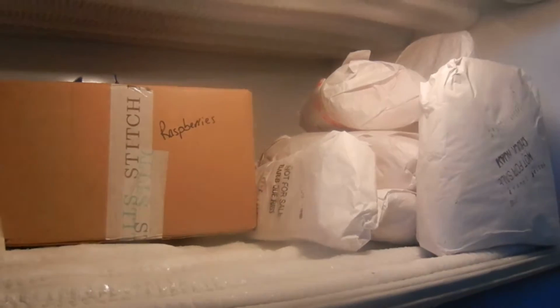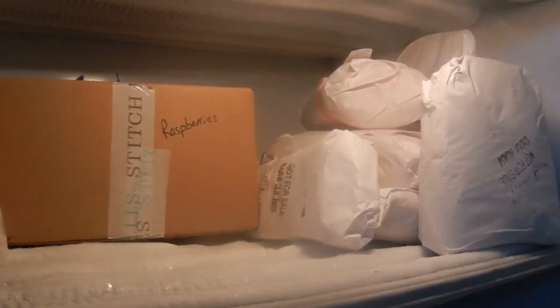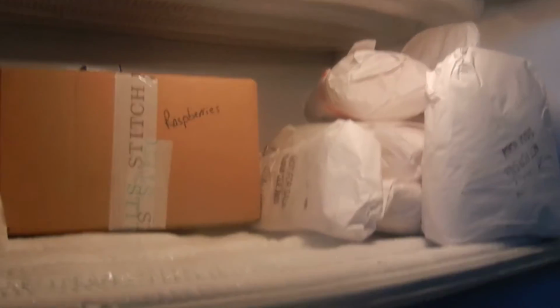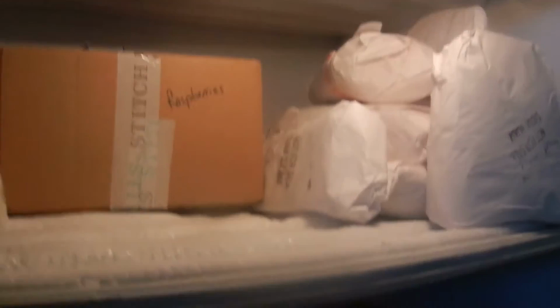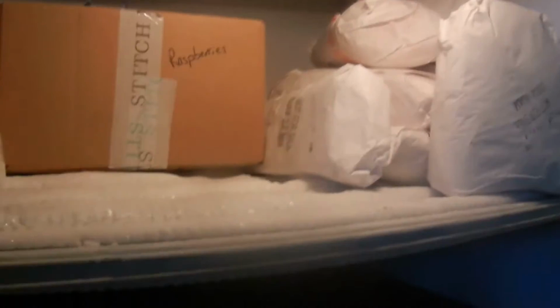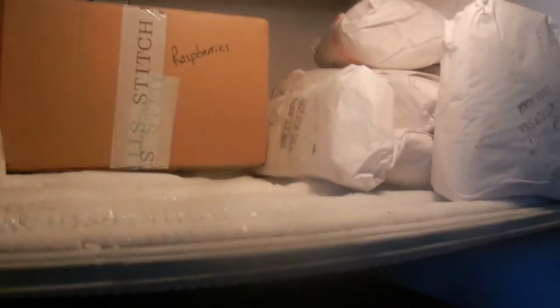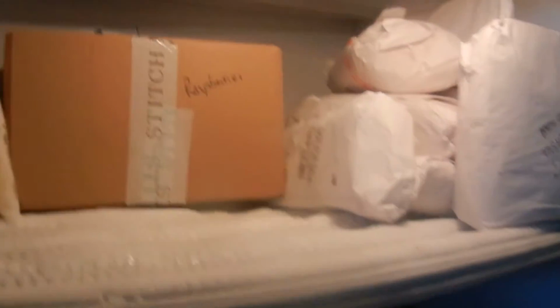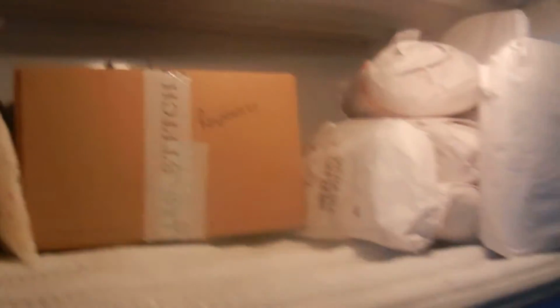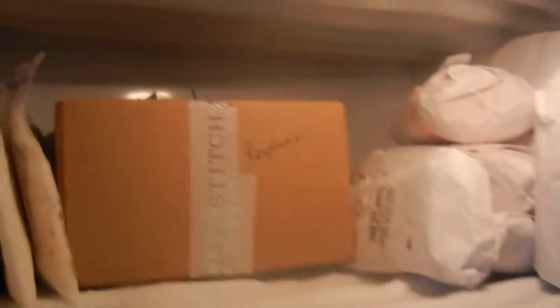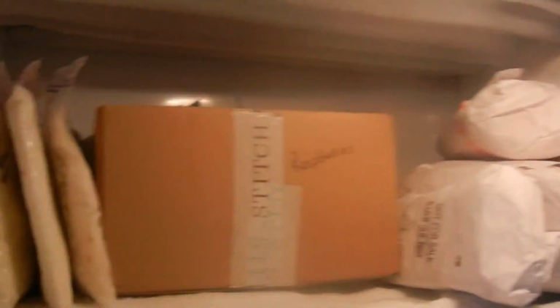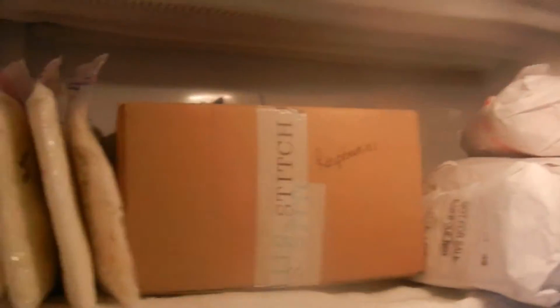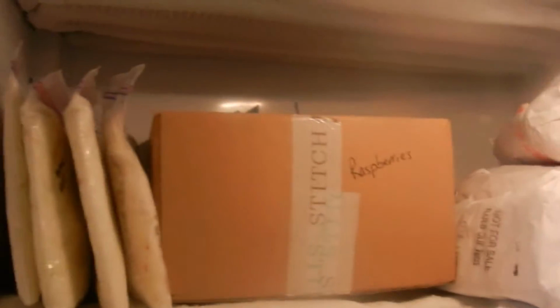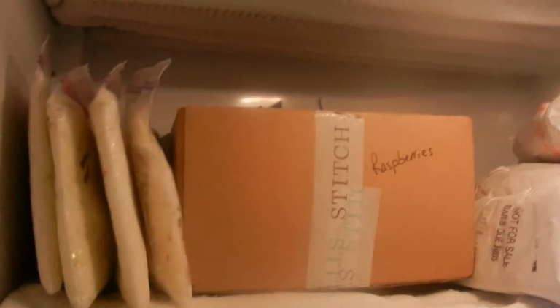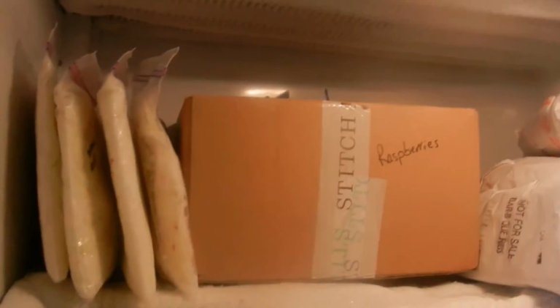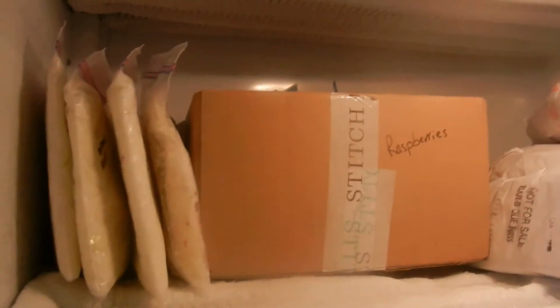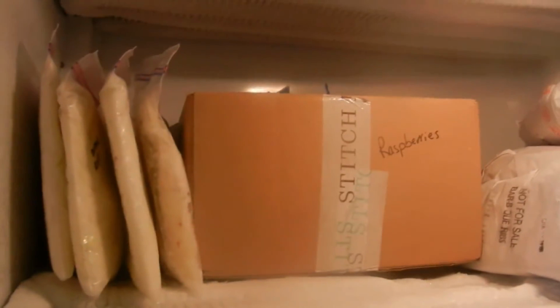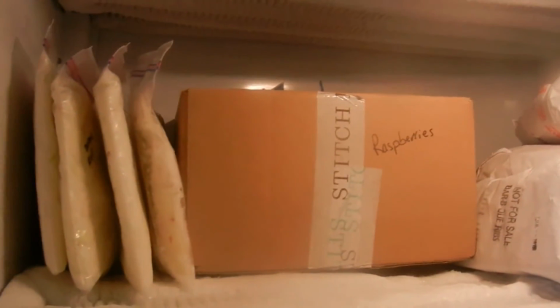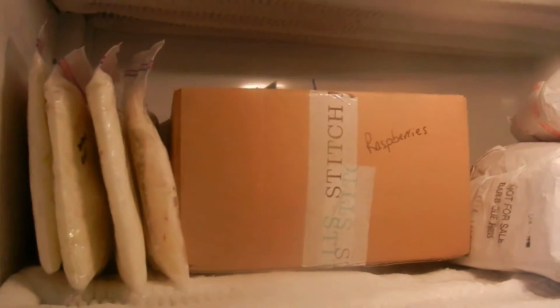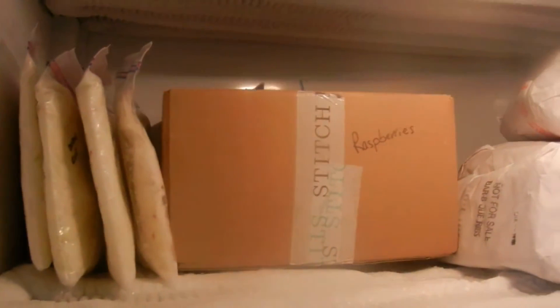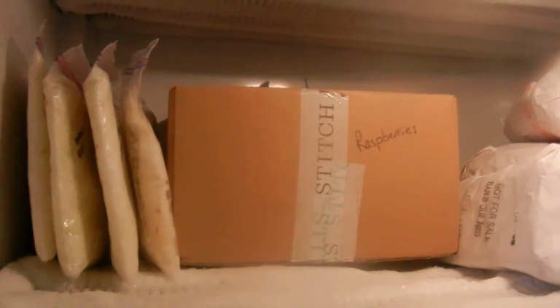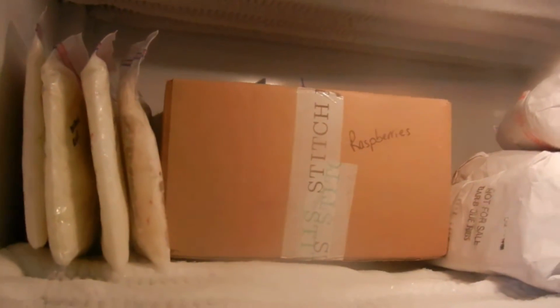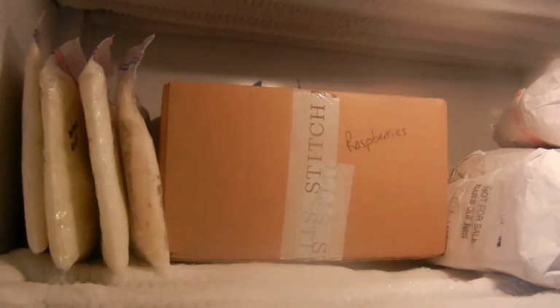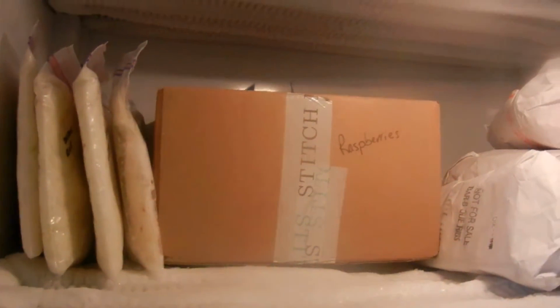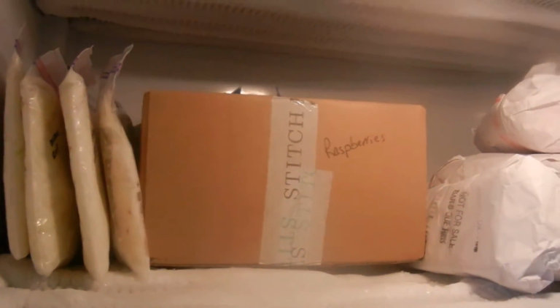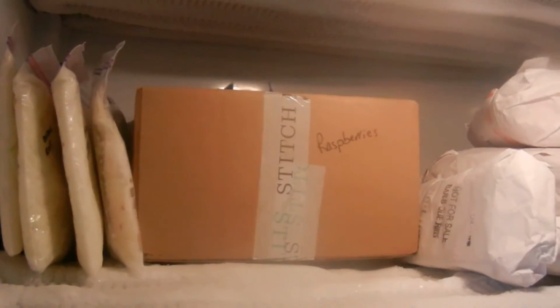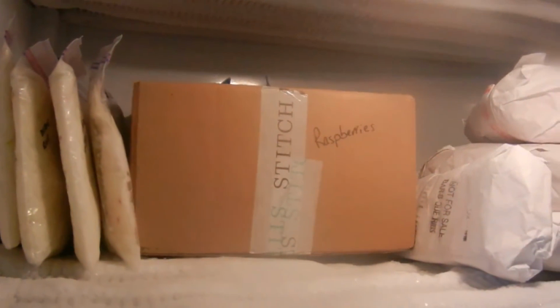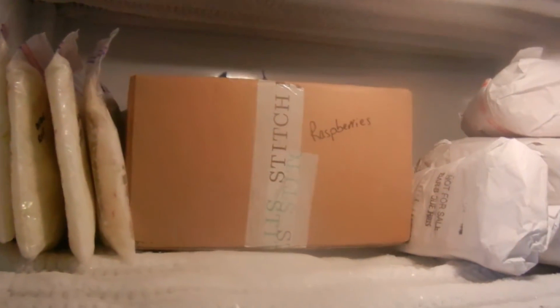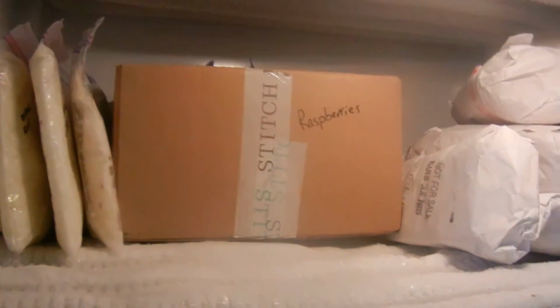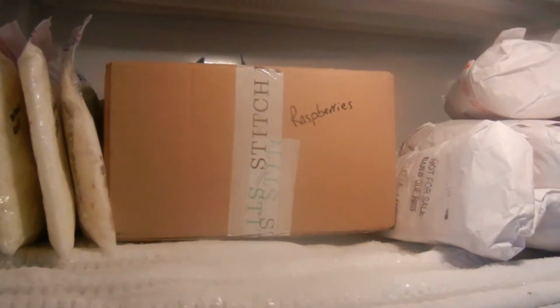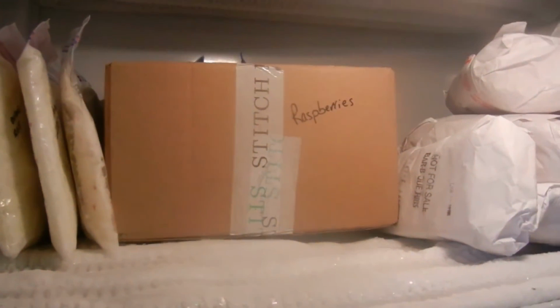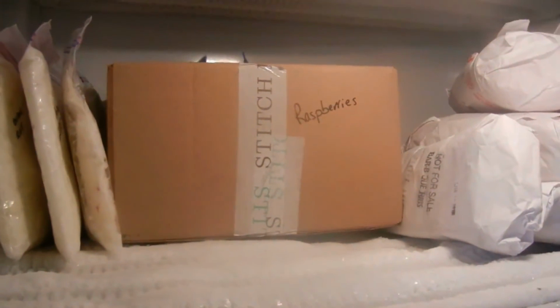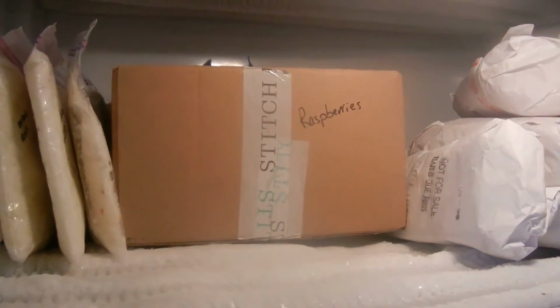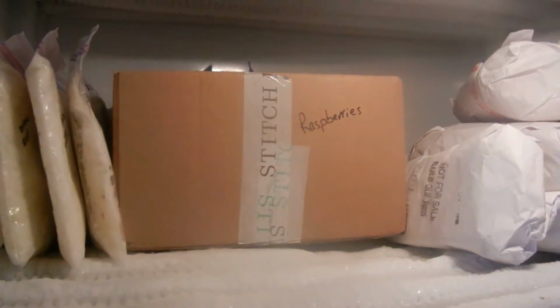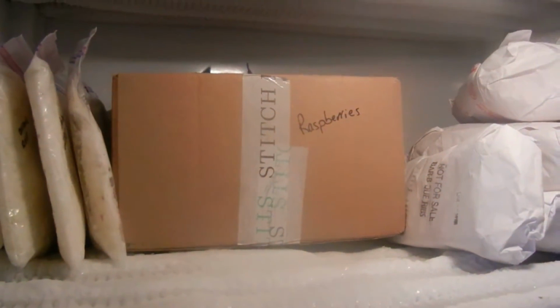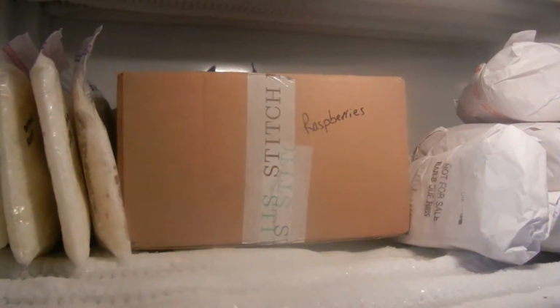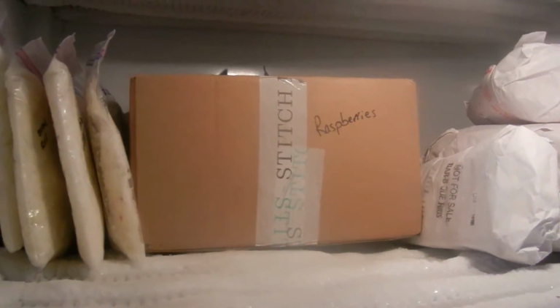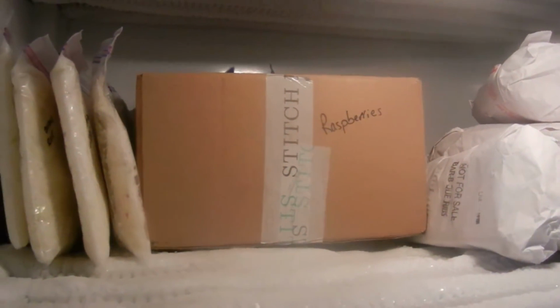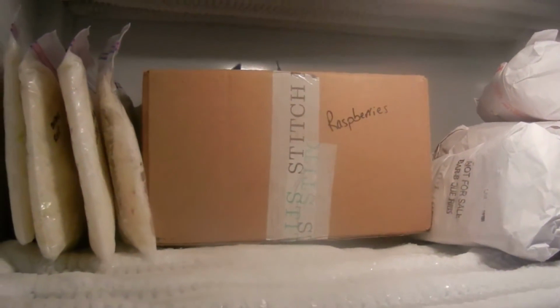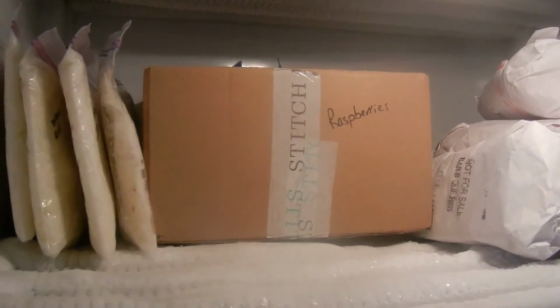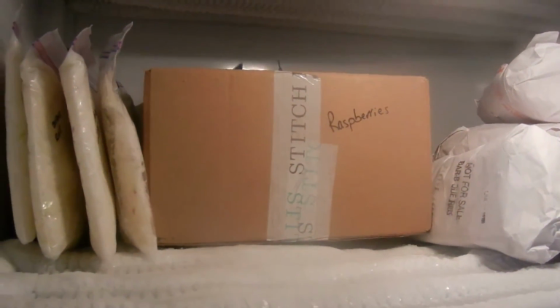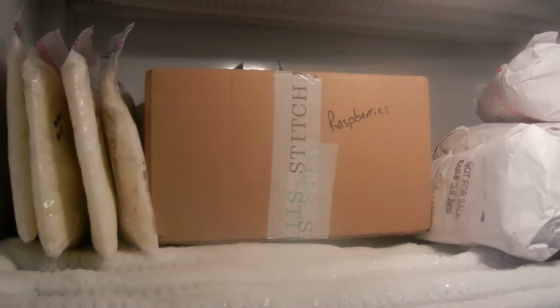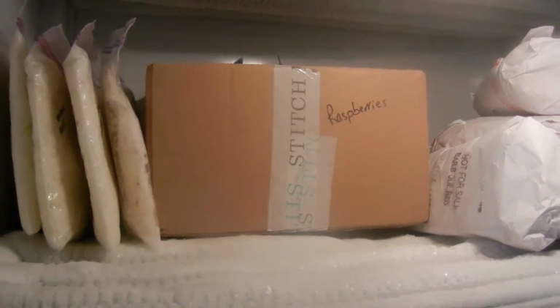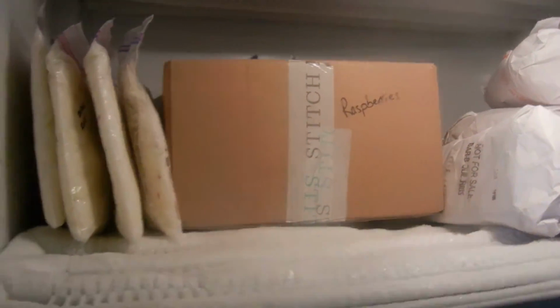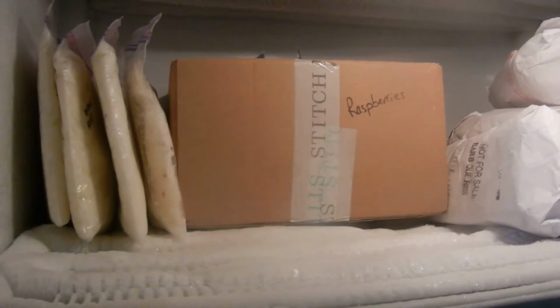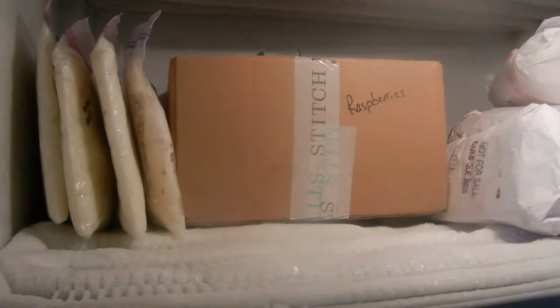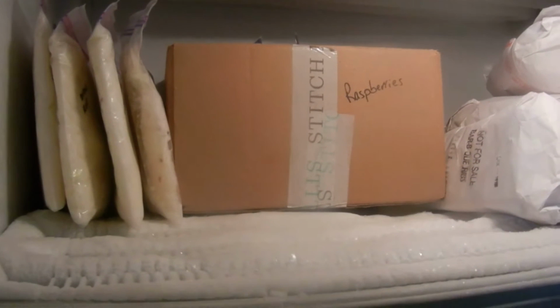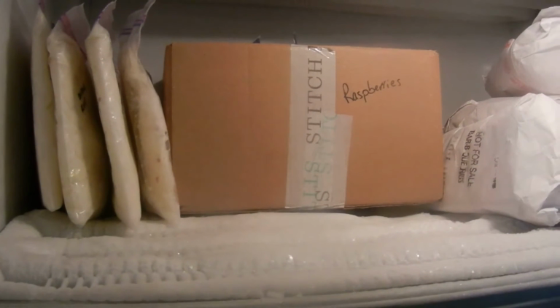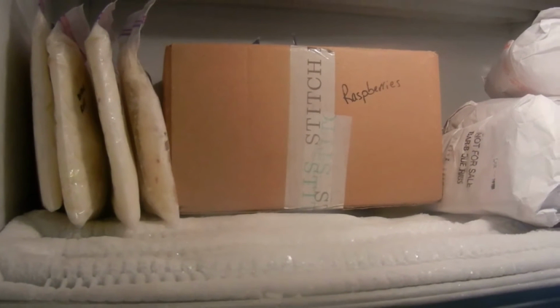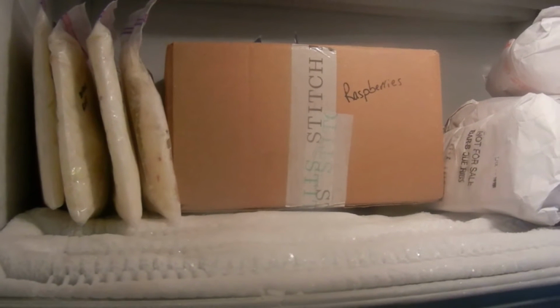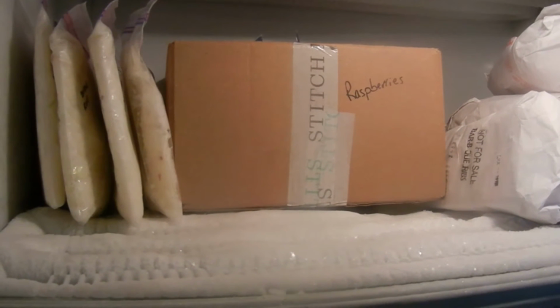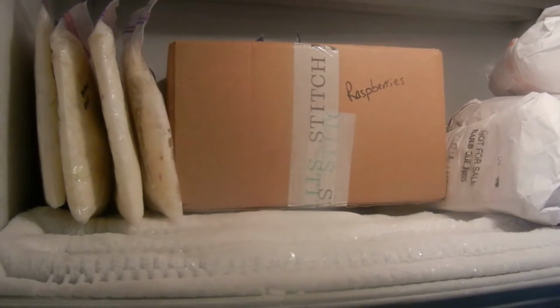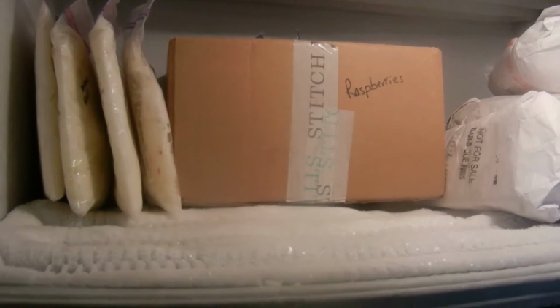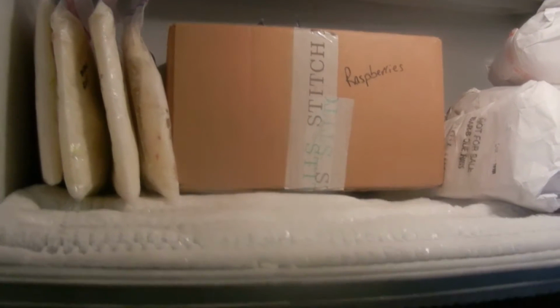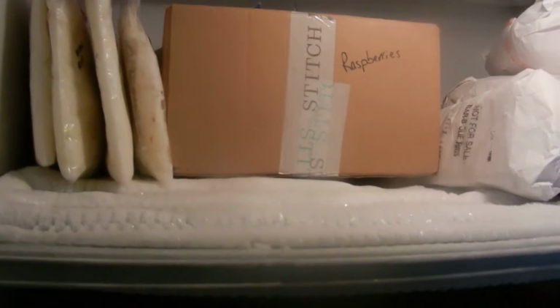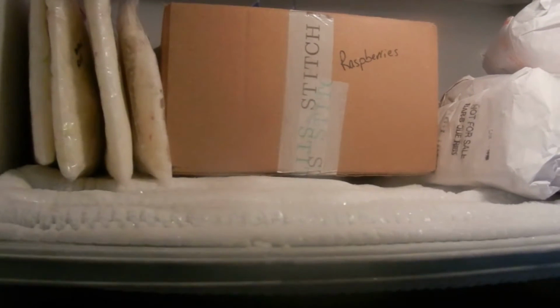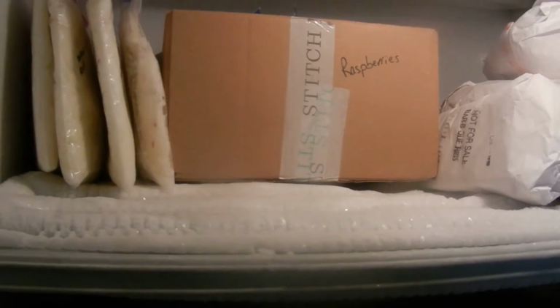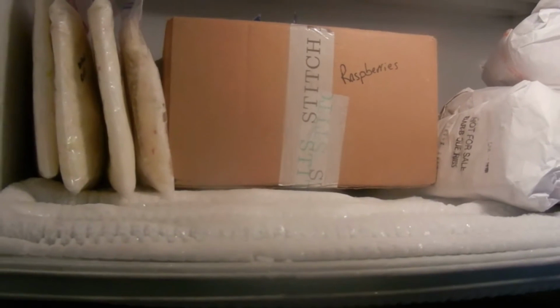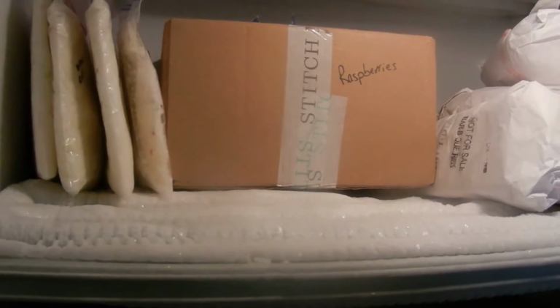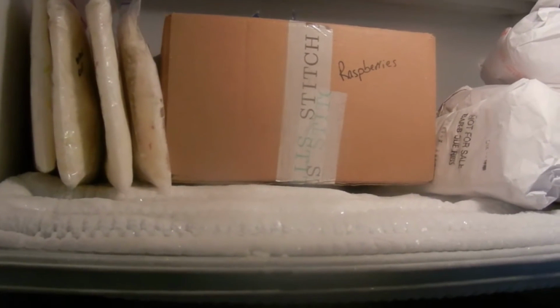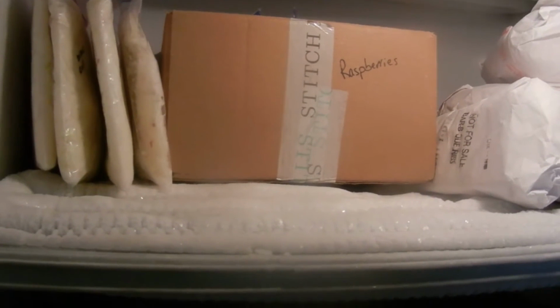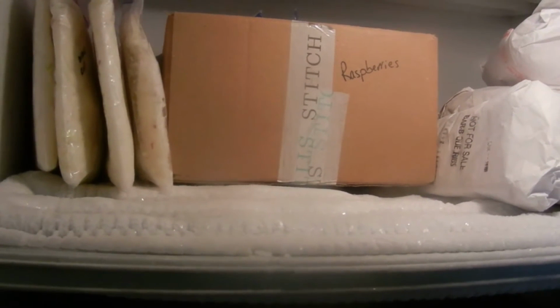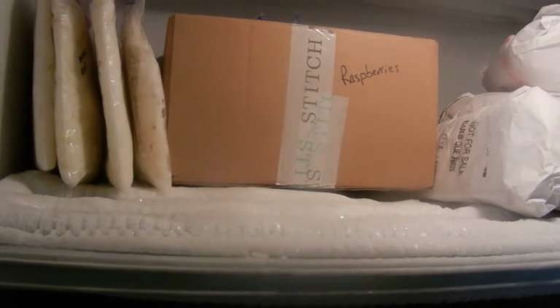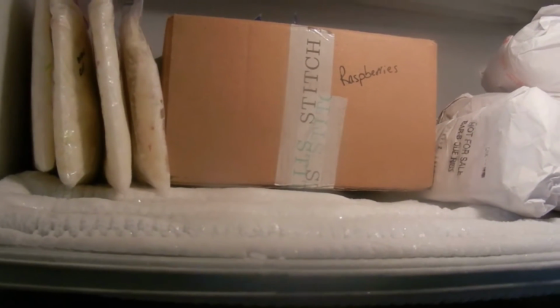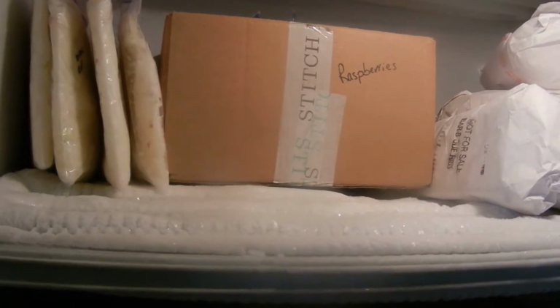Welcome back to my KonMari series. This is my deep freeze and I'm just going to give you a tour of my deep freeze as I've organized it.